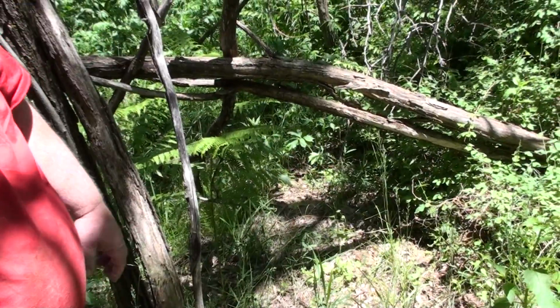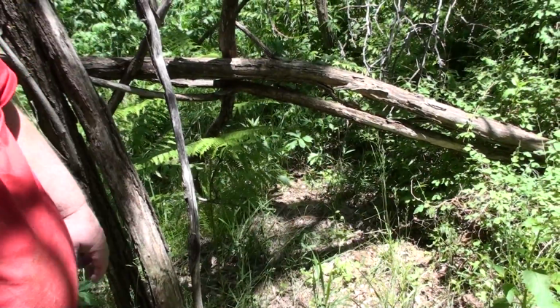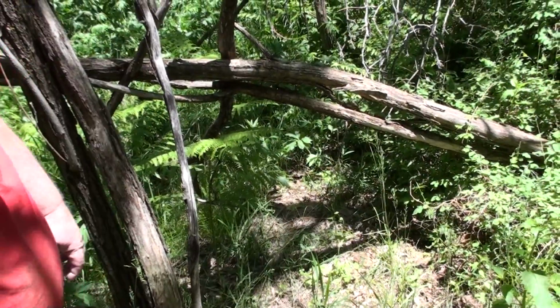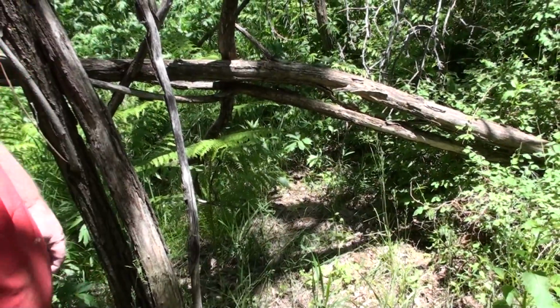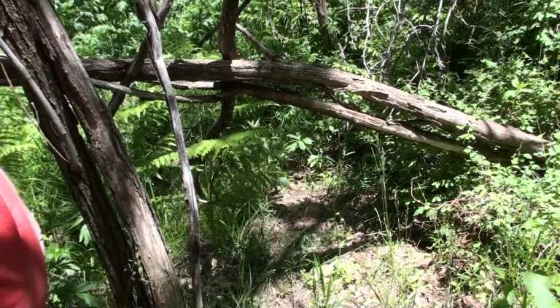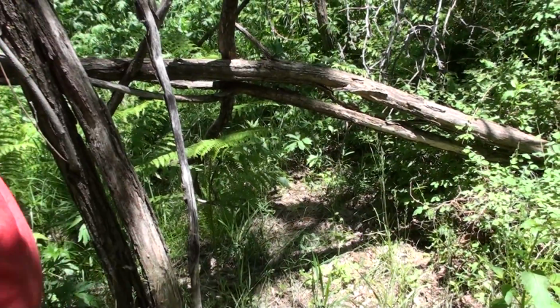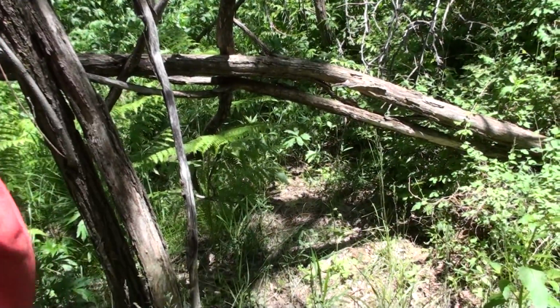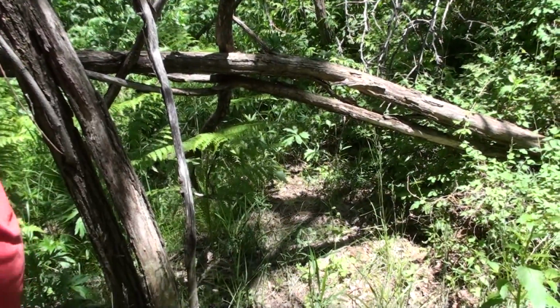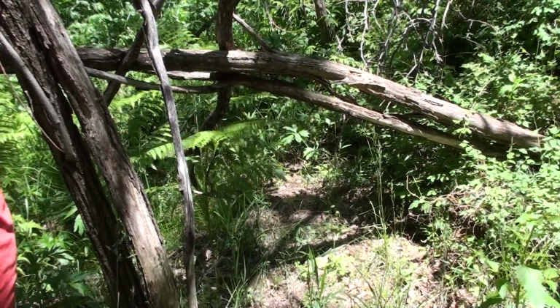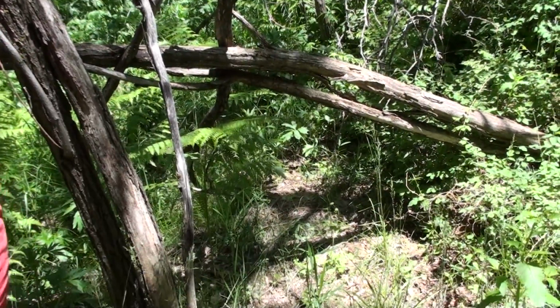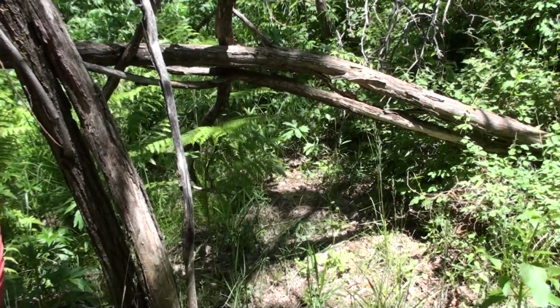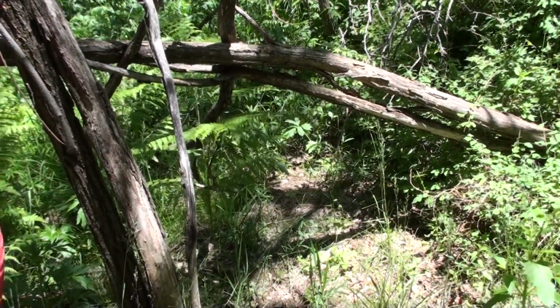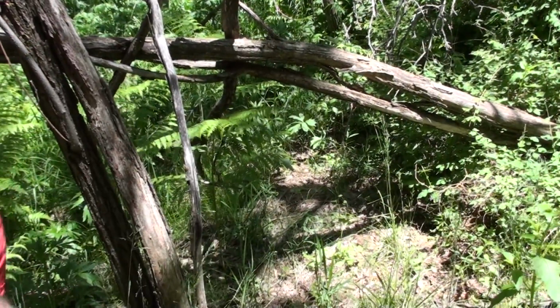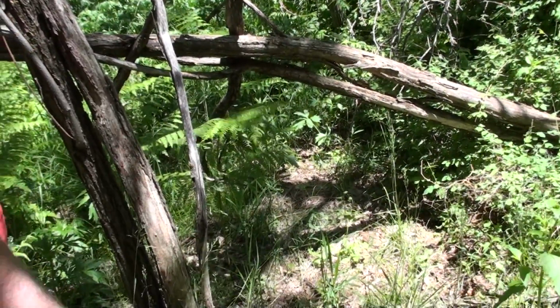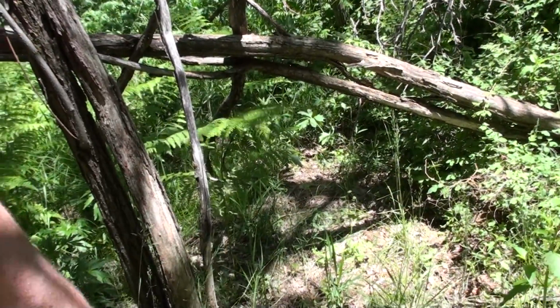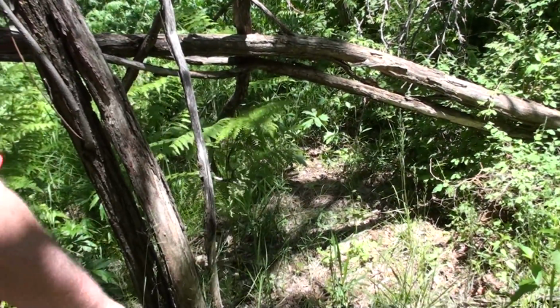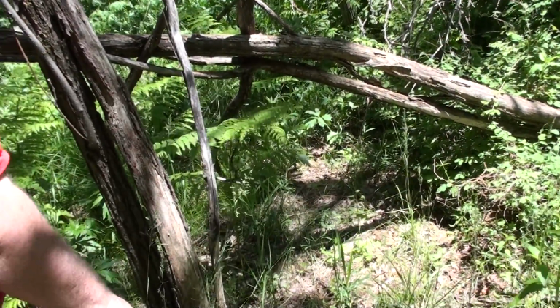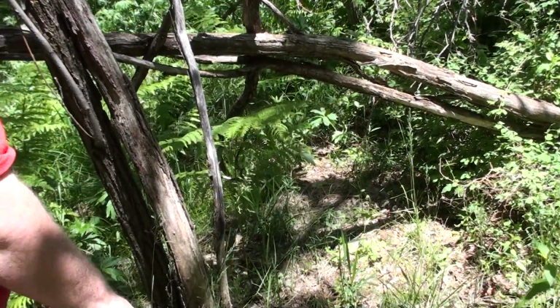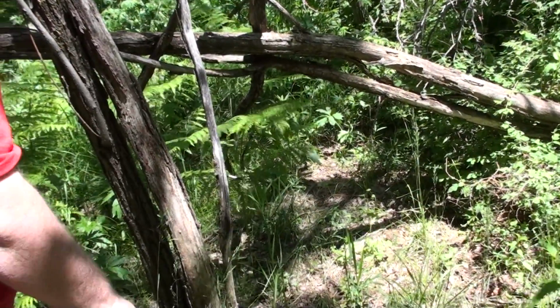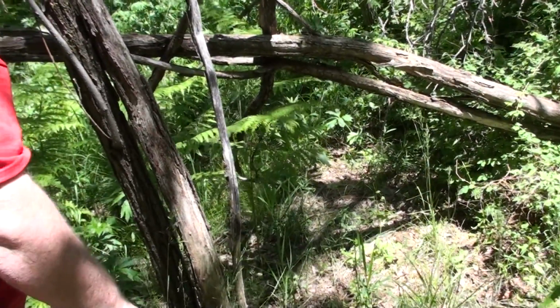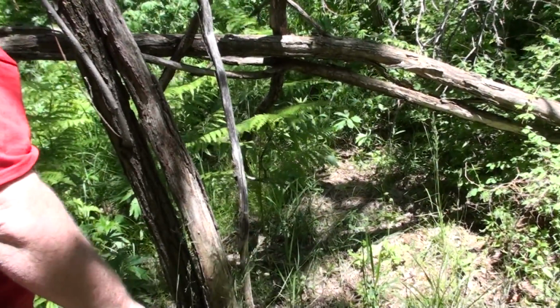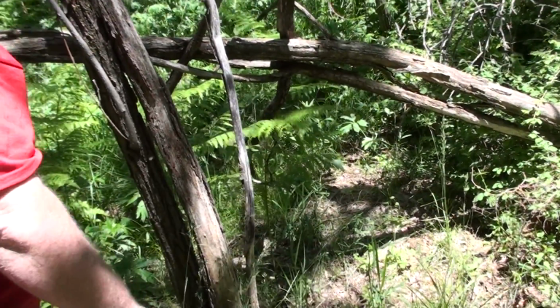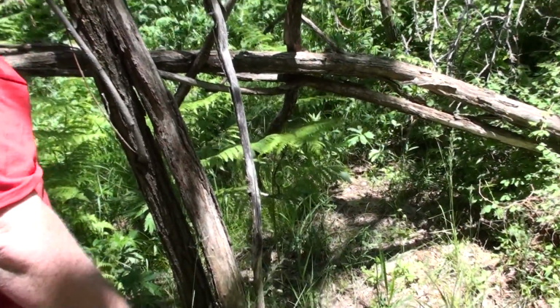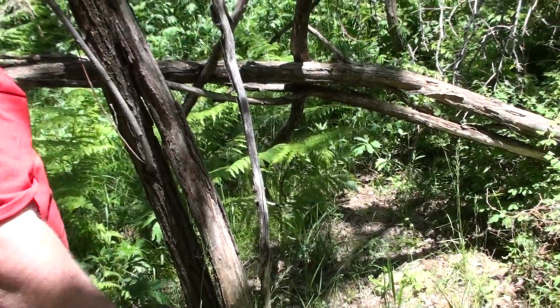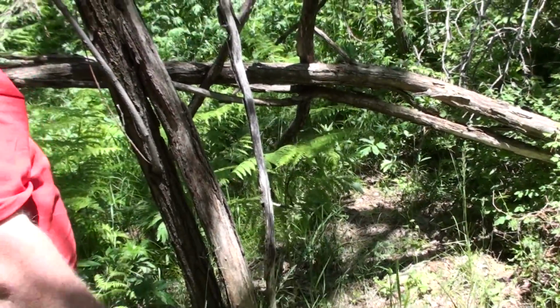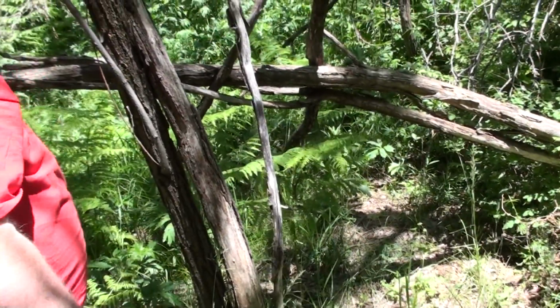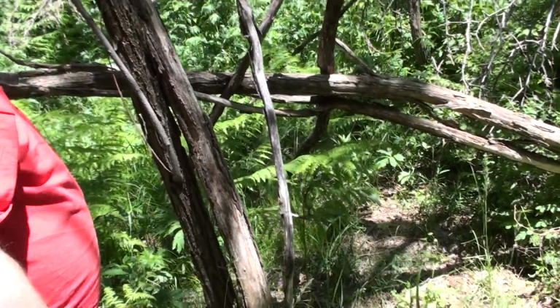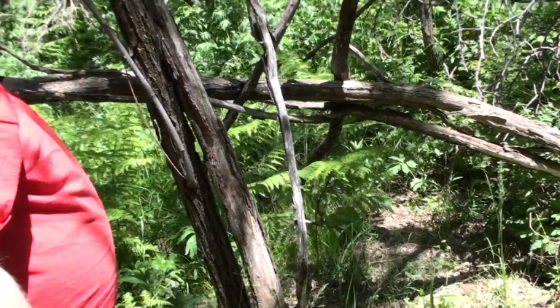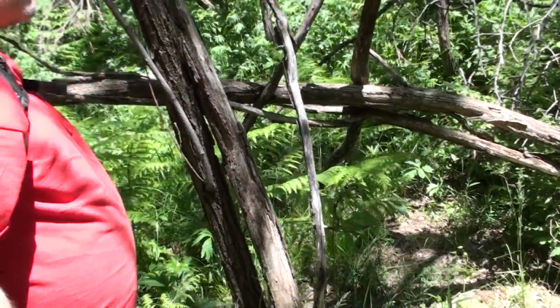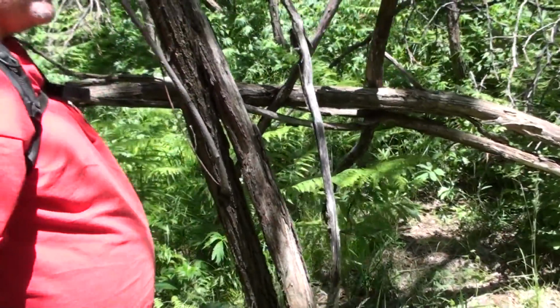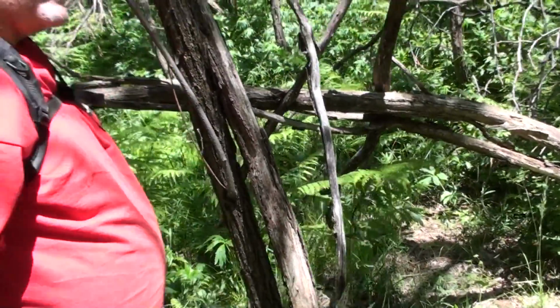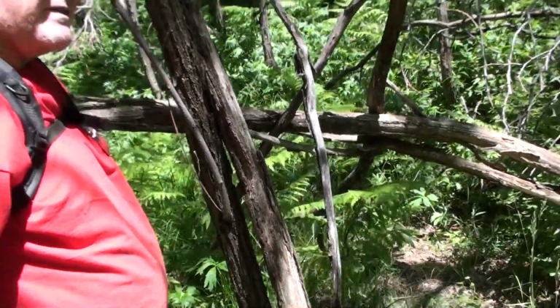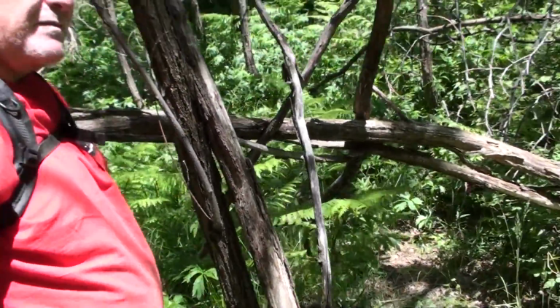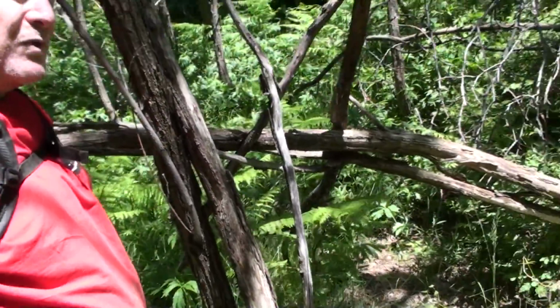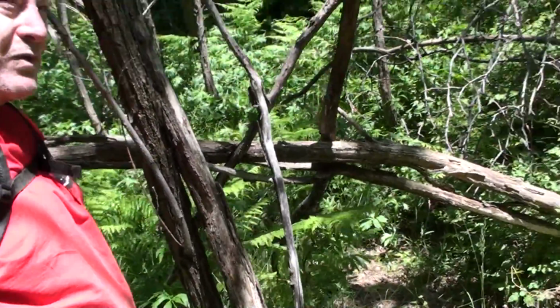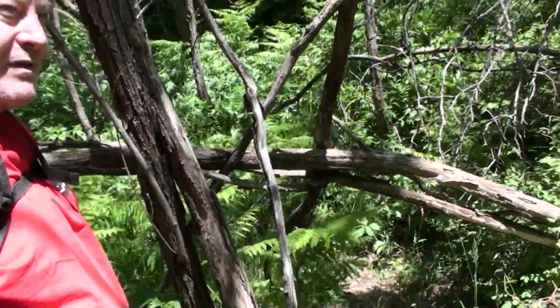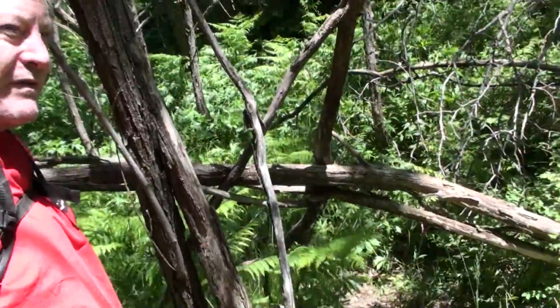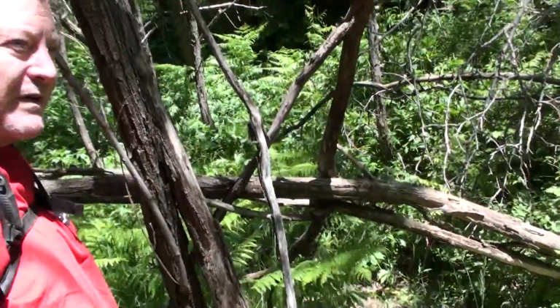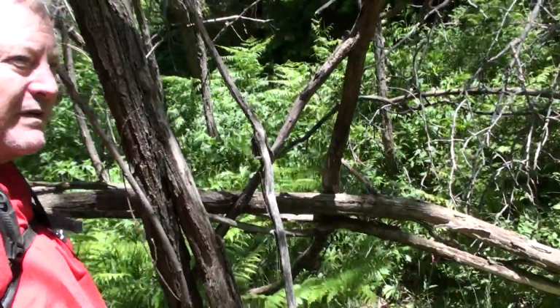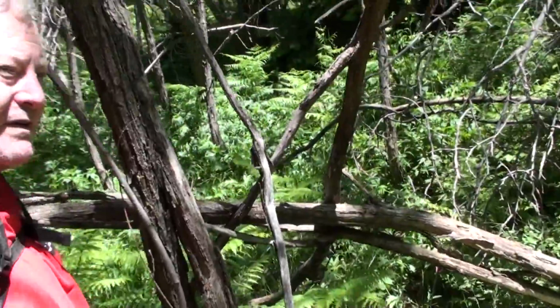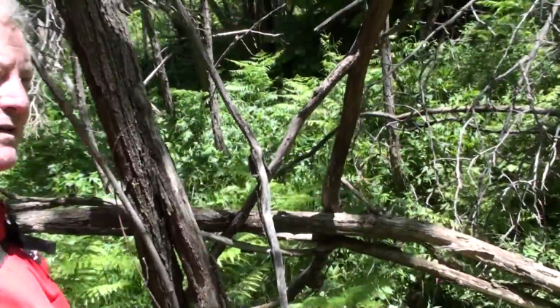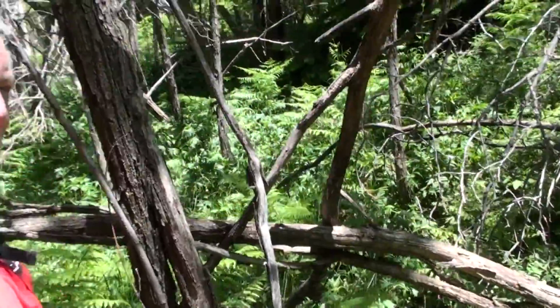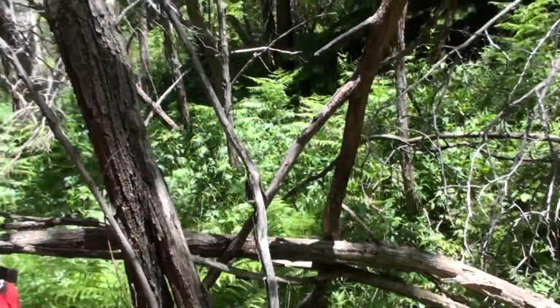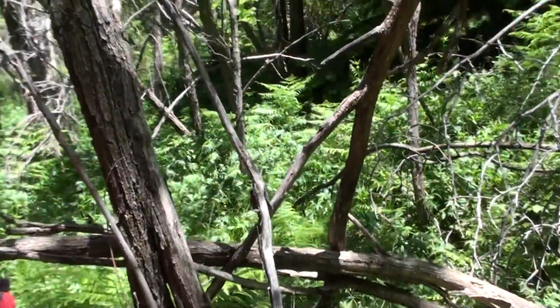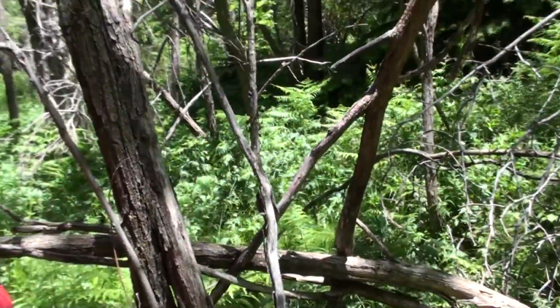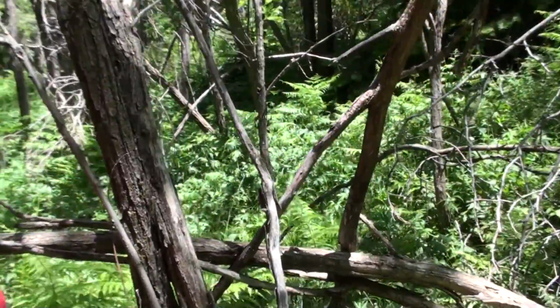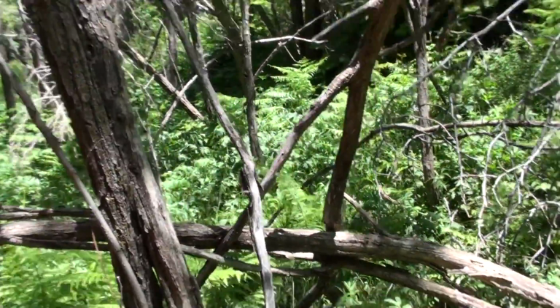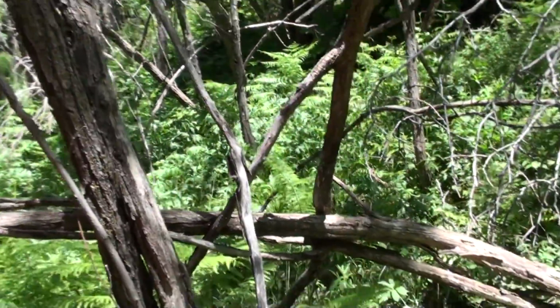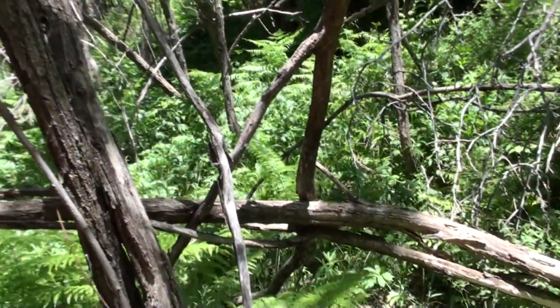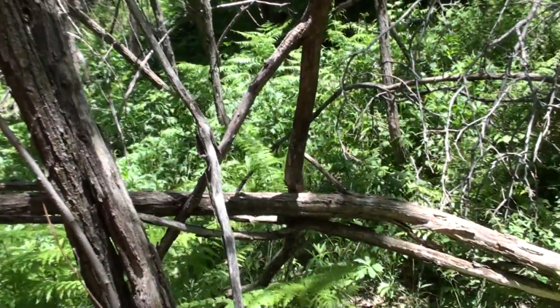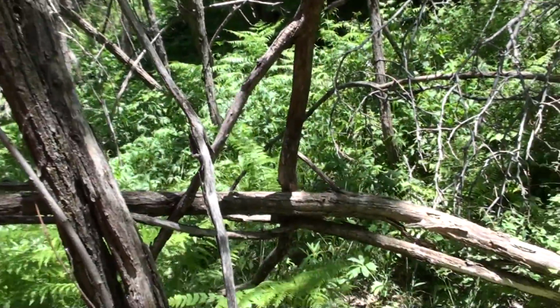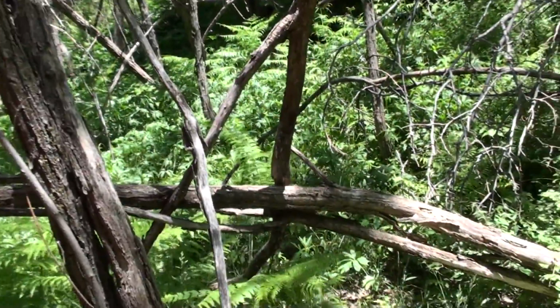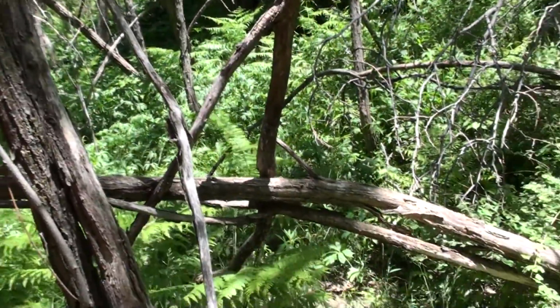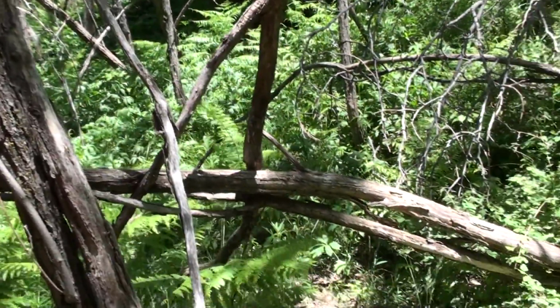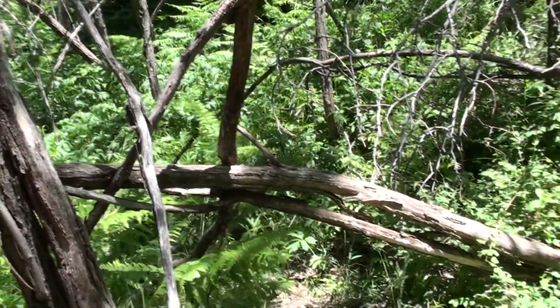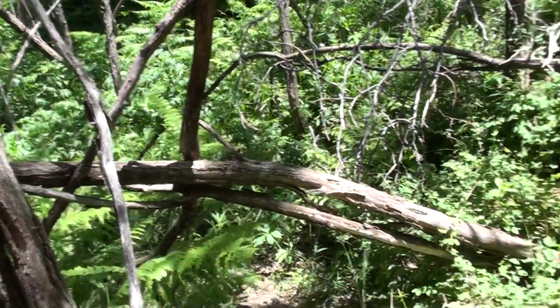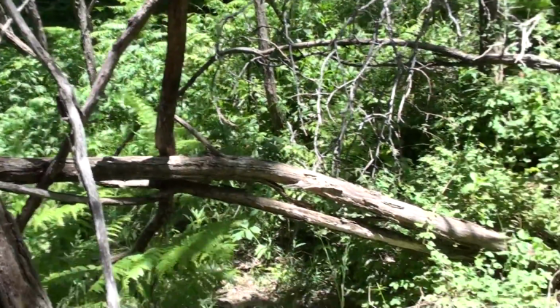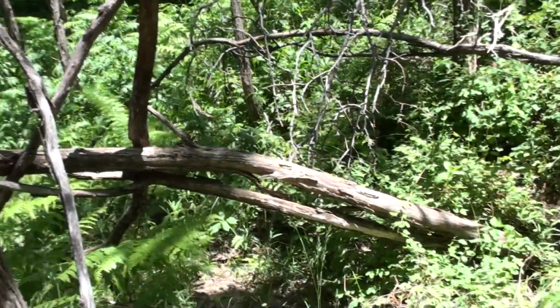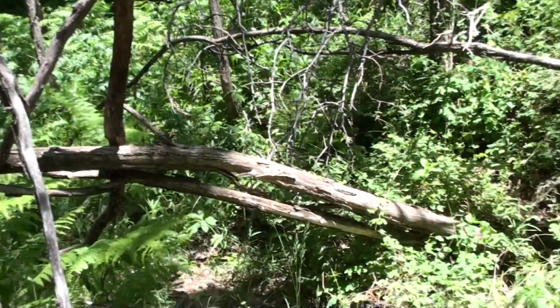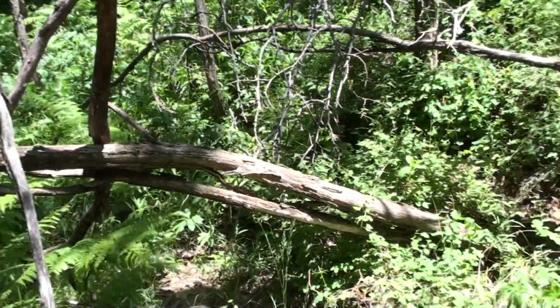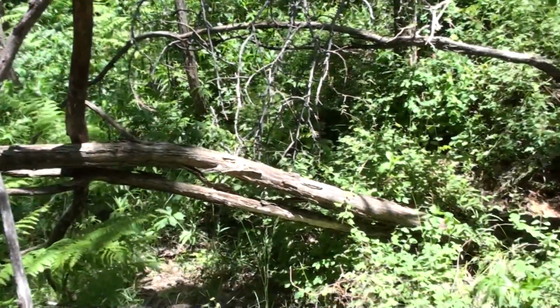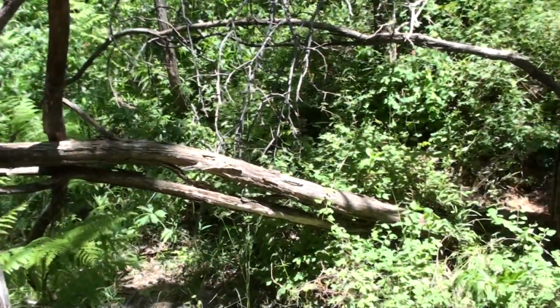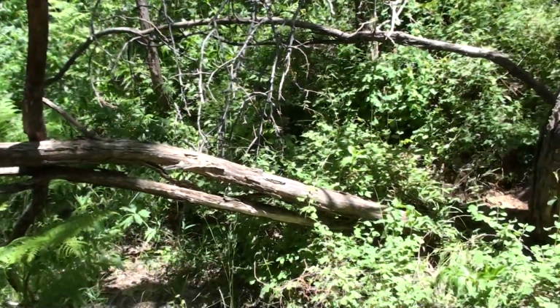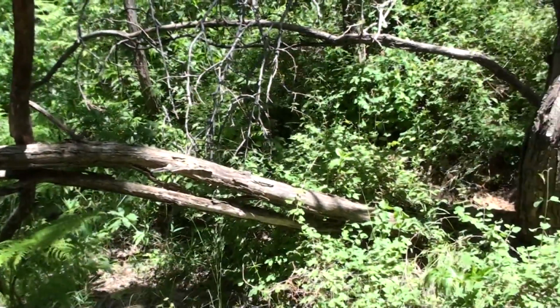Now, granted, it's not much of a path blockage, but it's more of a marker or symbol to them.